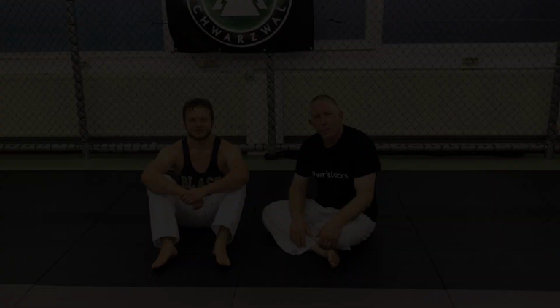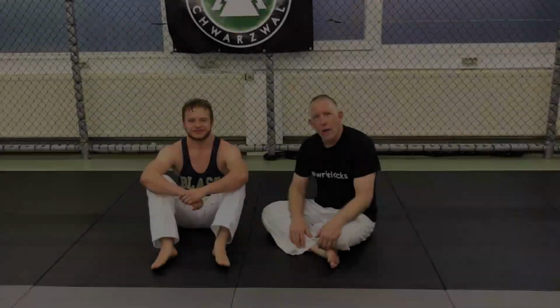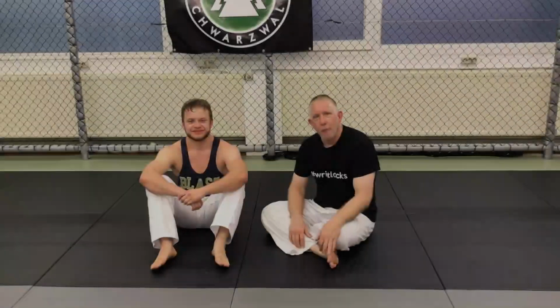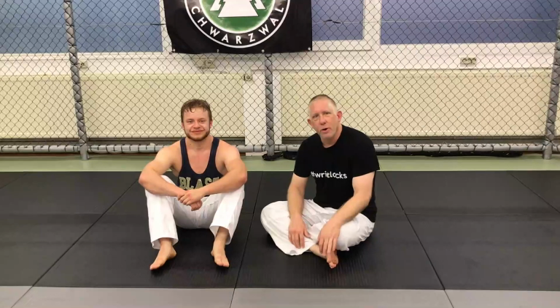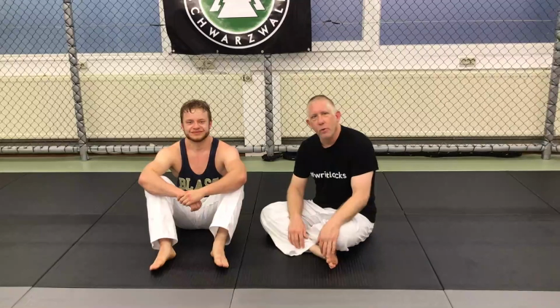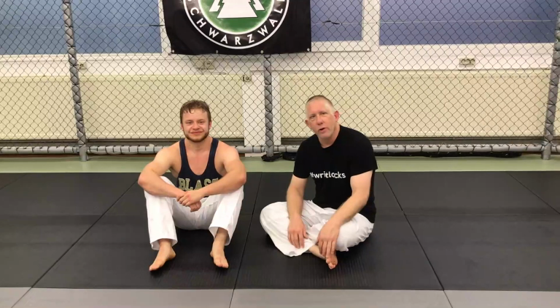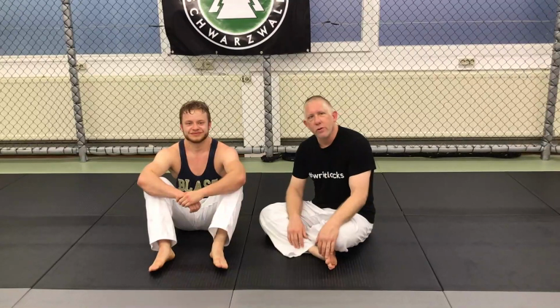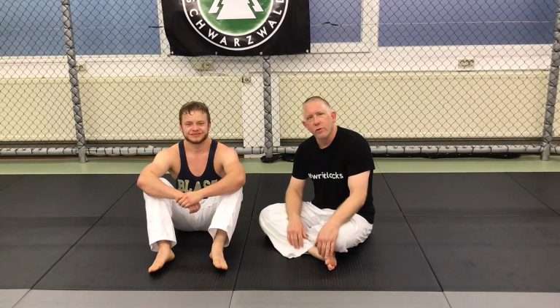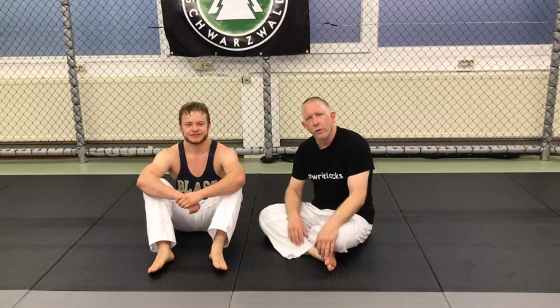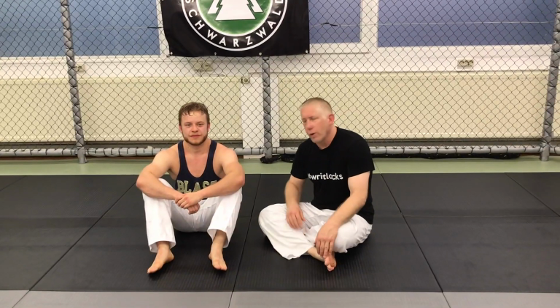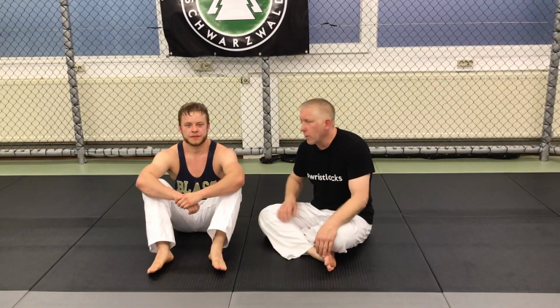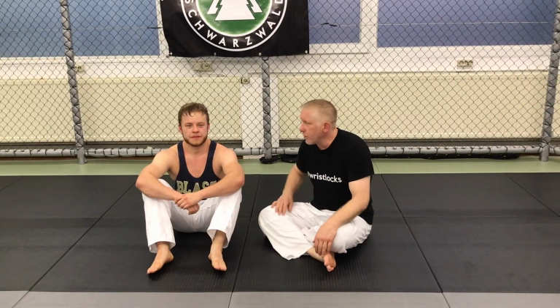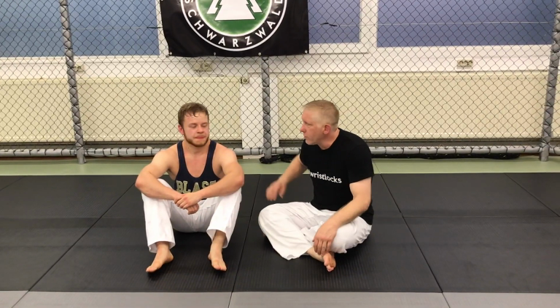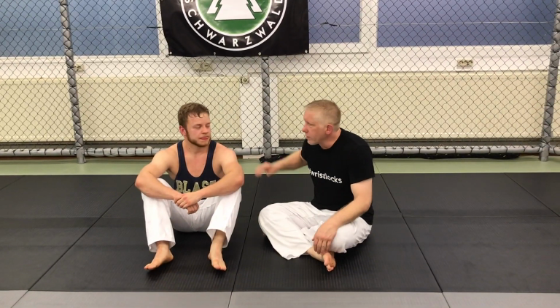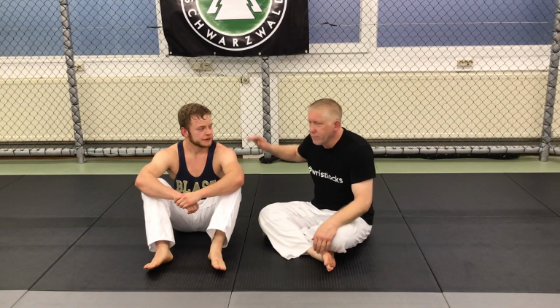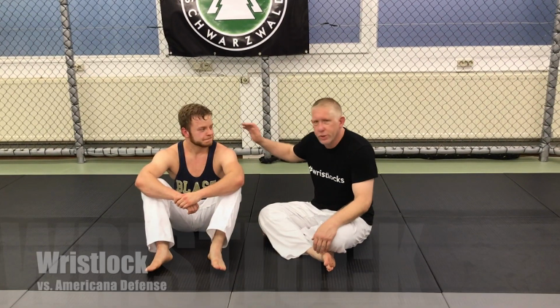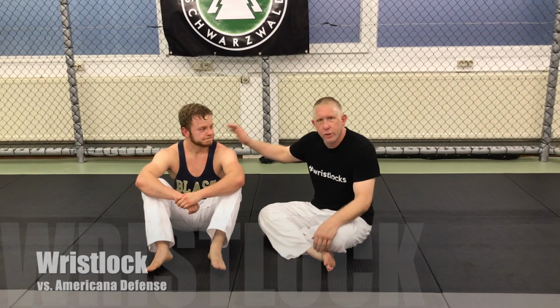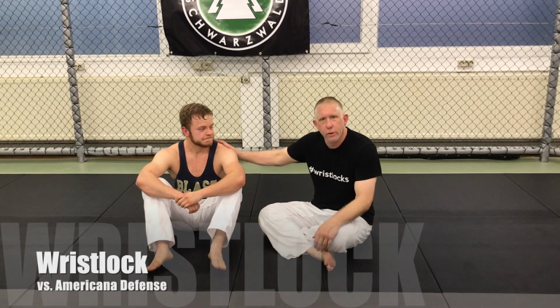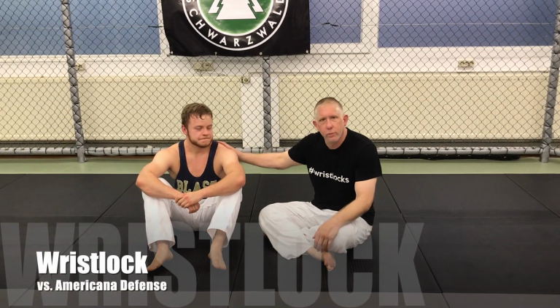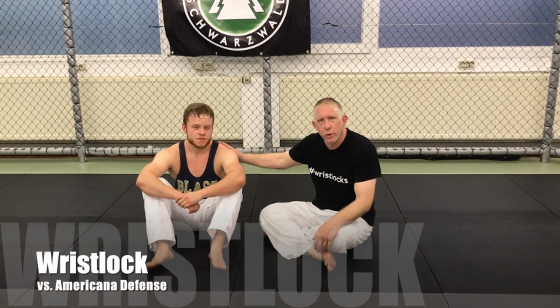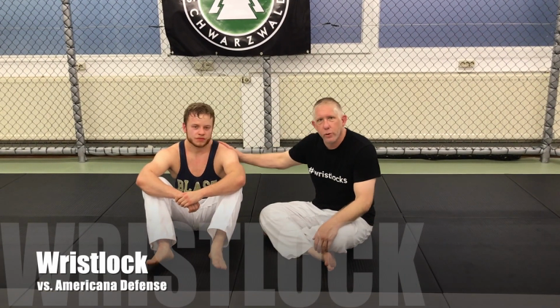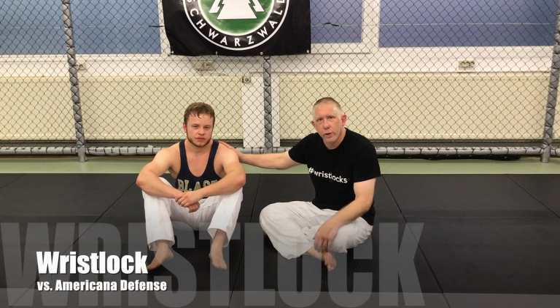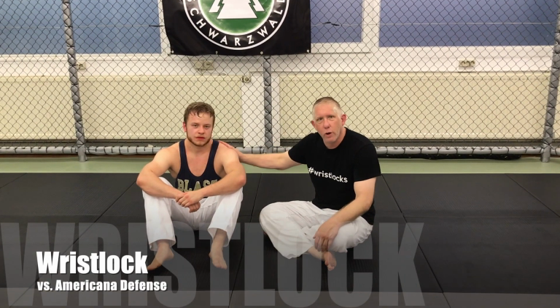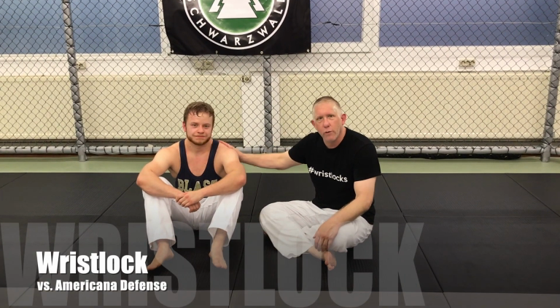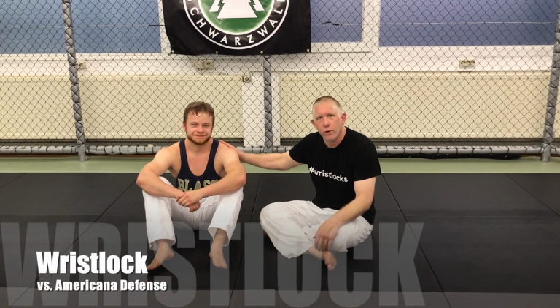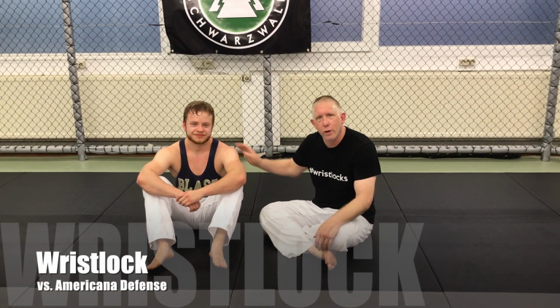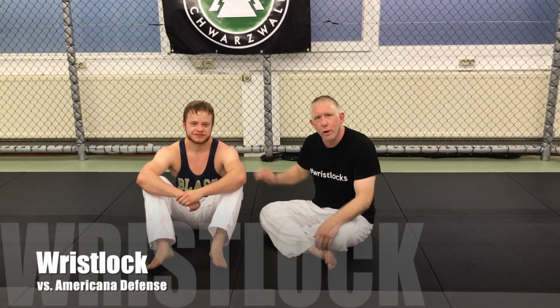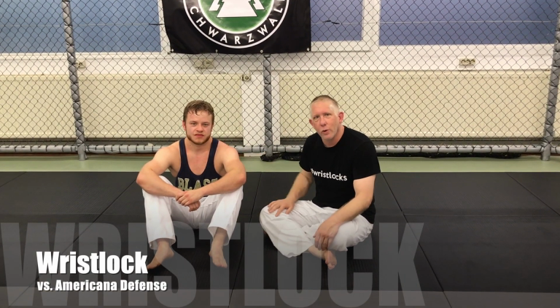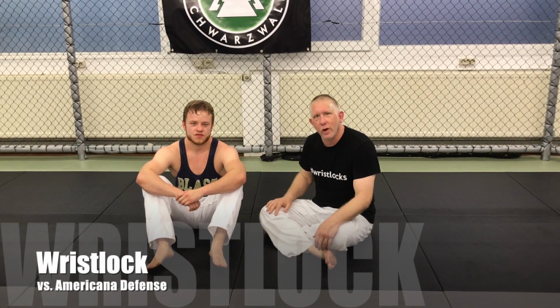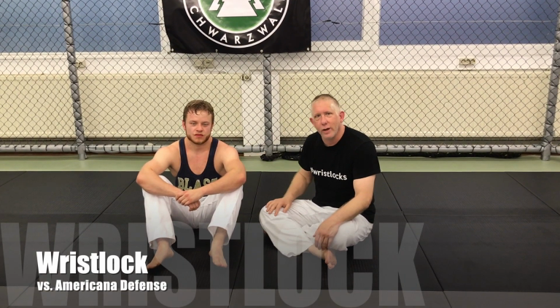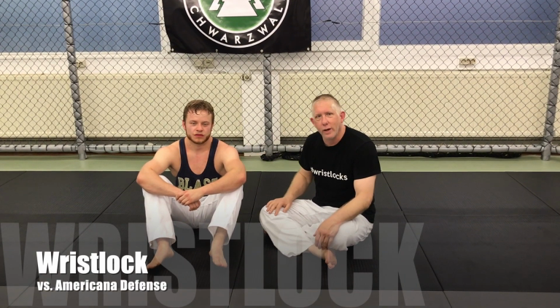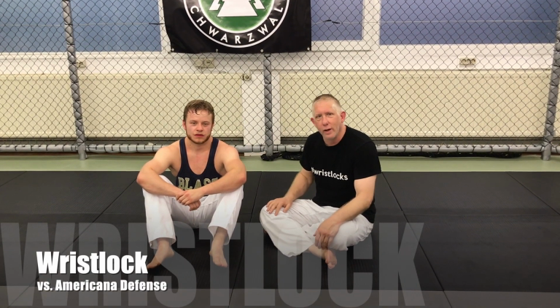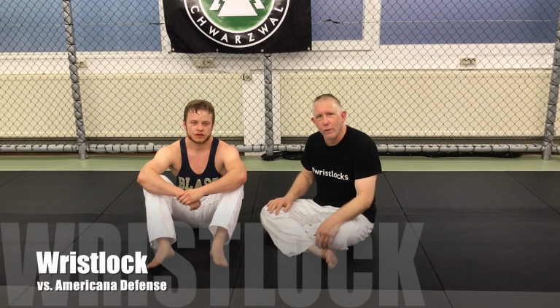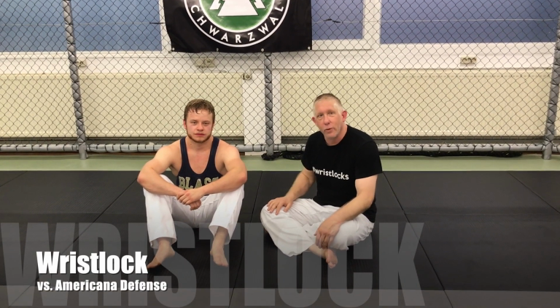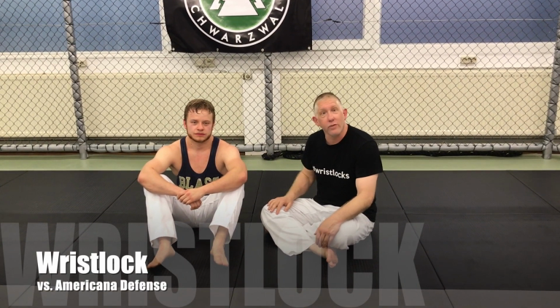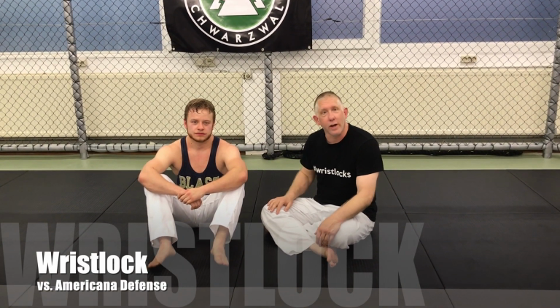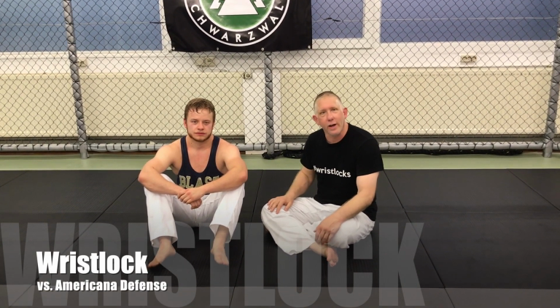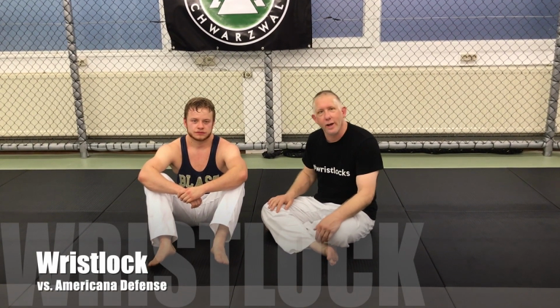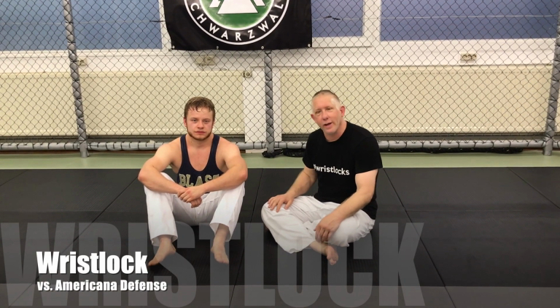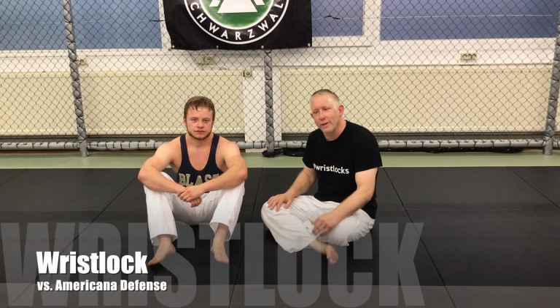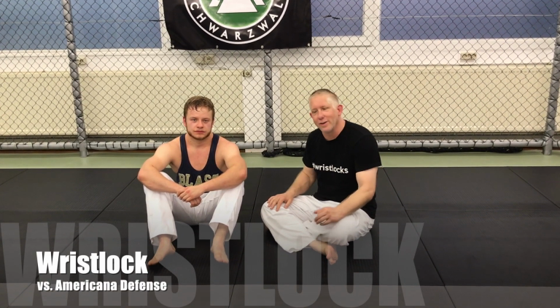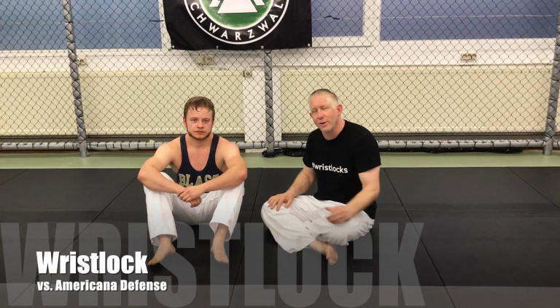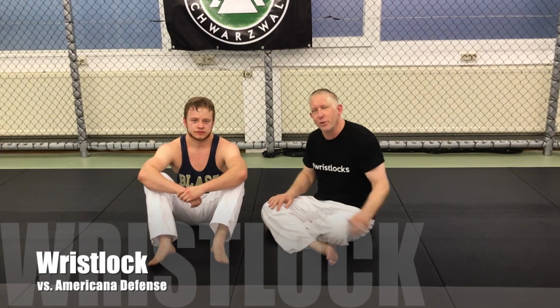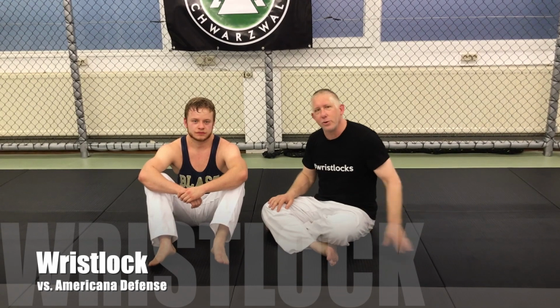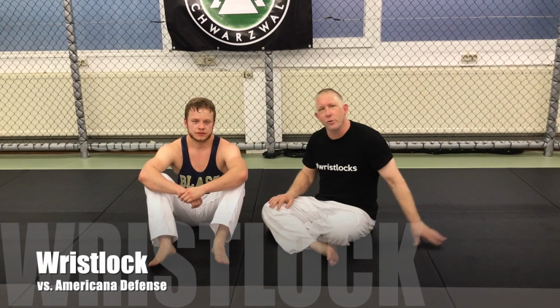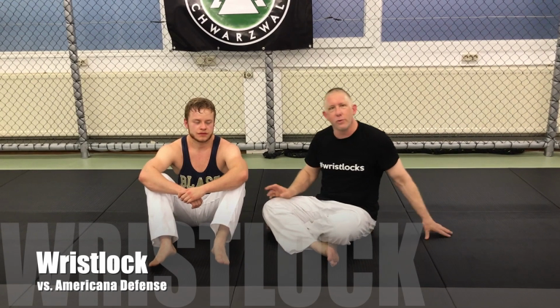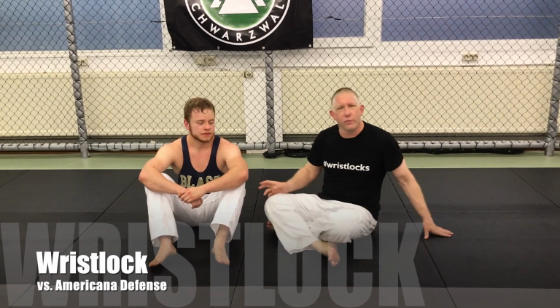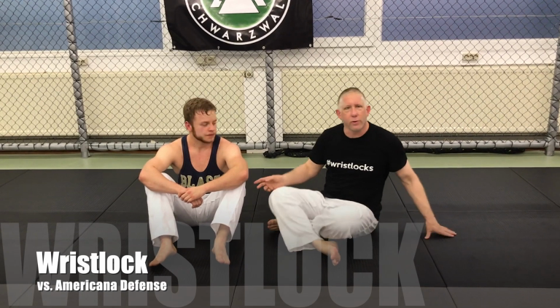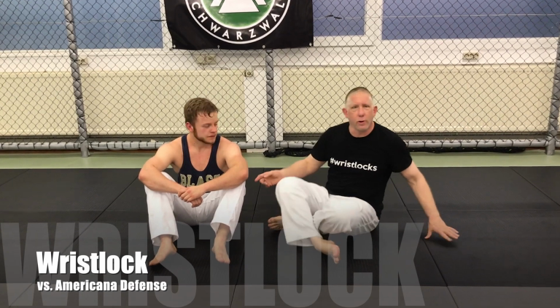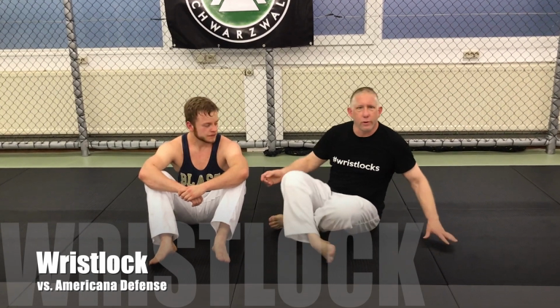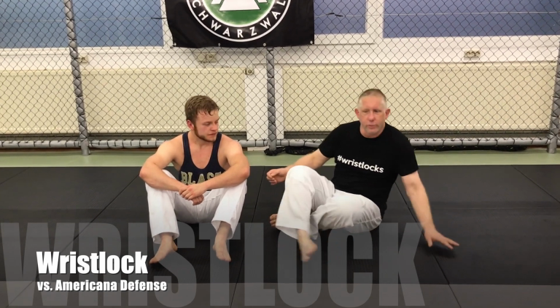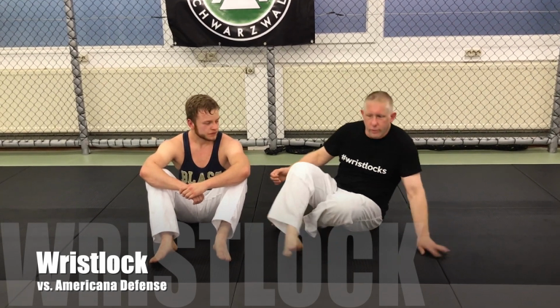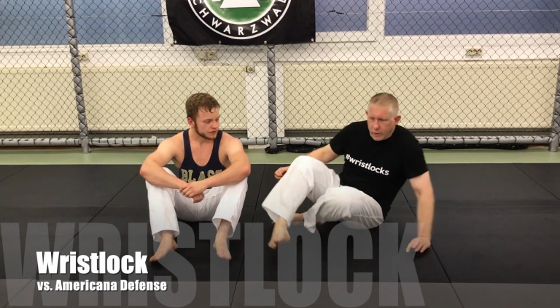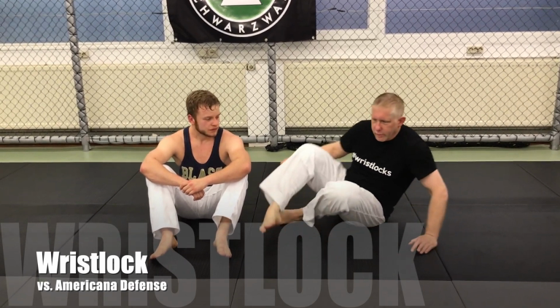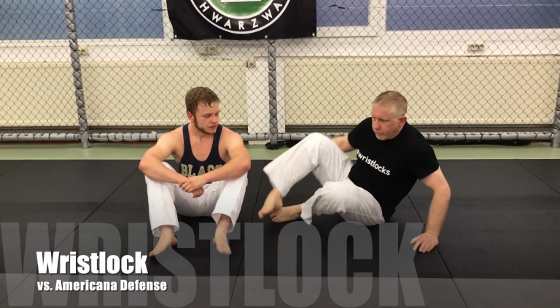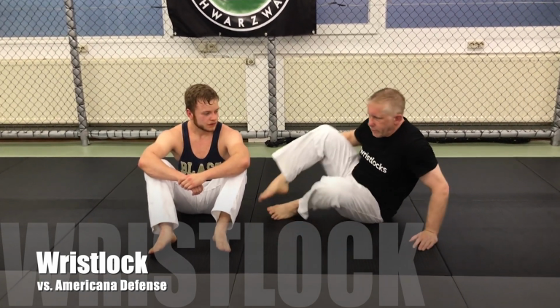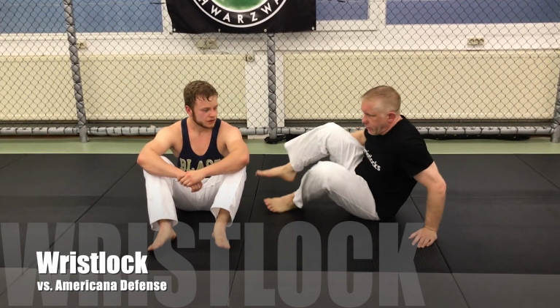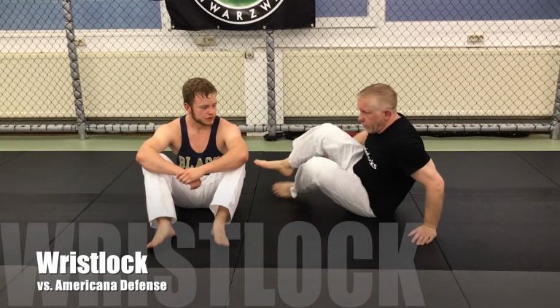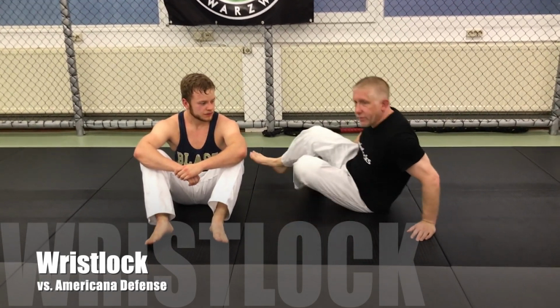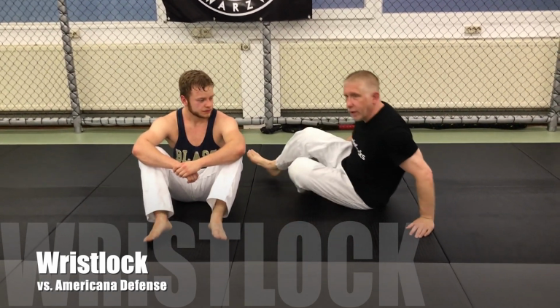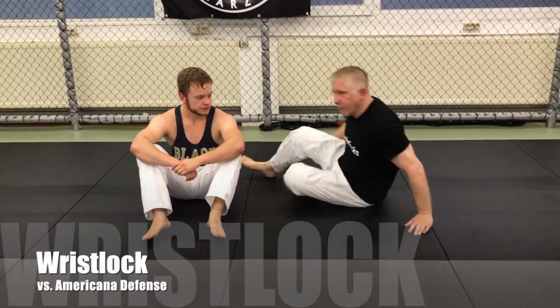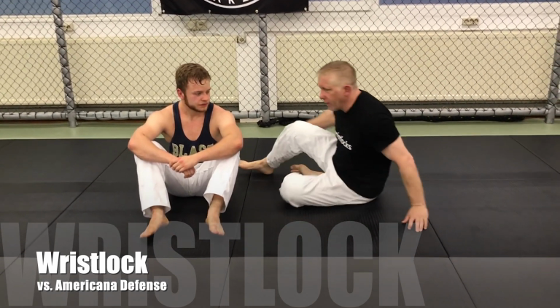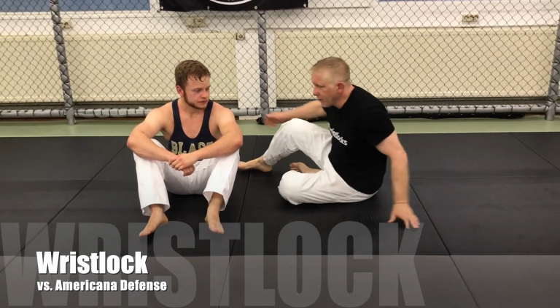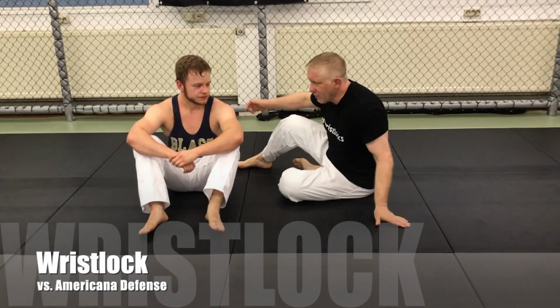Hey, I'm here with Gracie Schwartzwald with Julian Bischler, and we're going to go over a quick wrist lock I like to do for all you wrist lock fans.